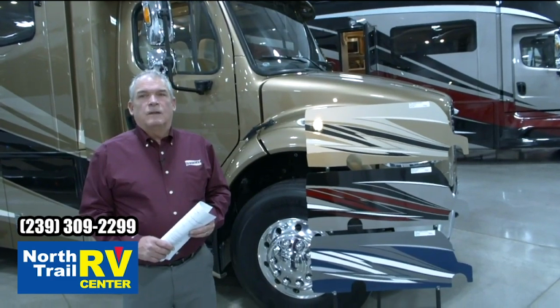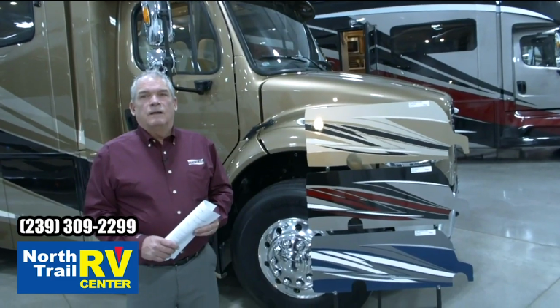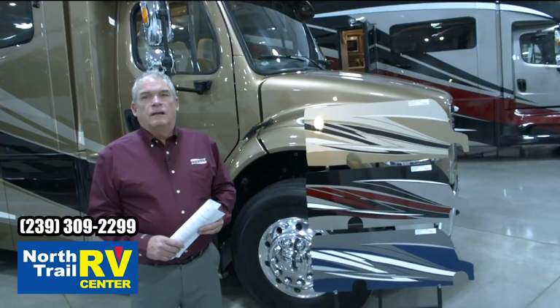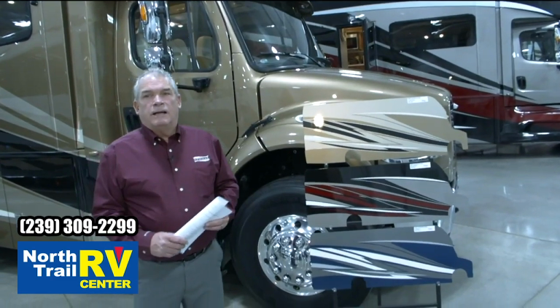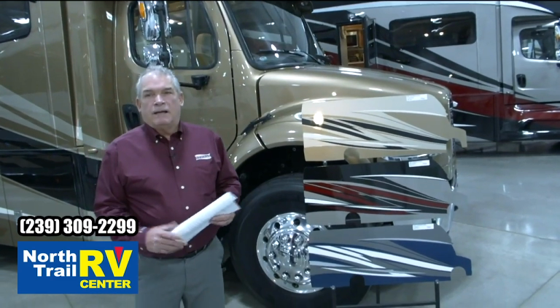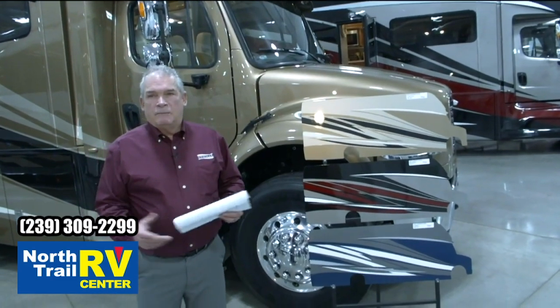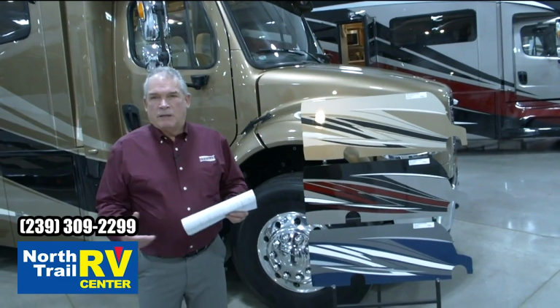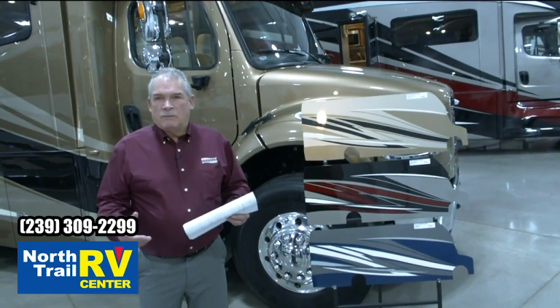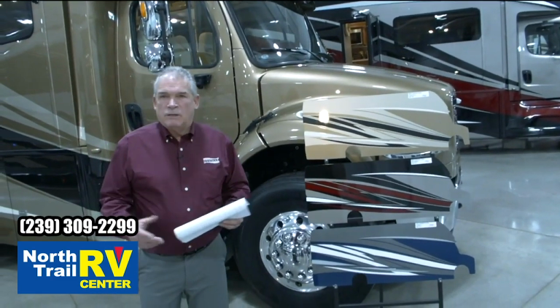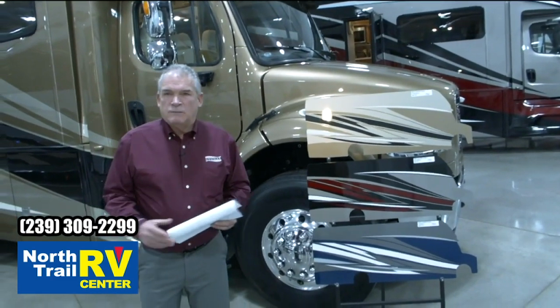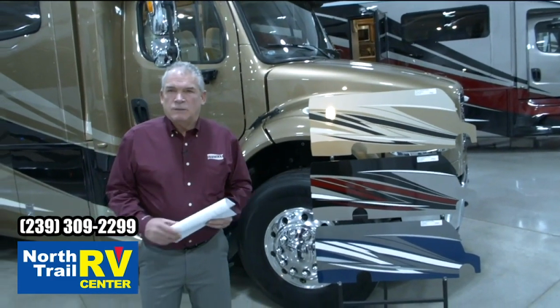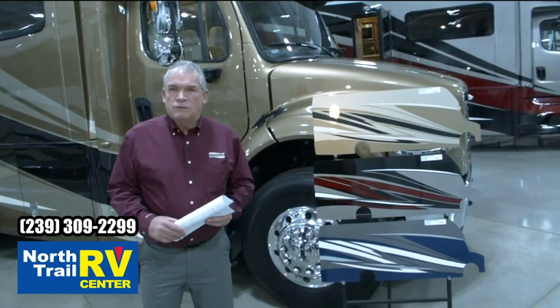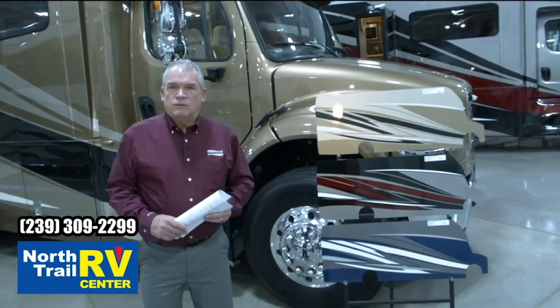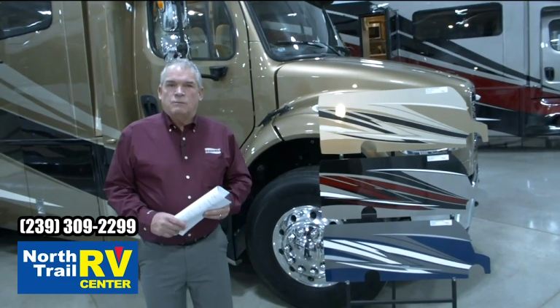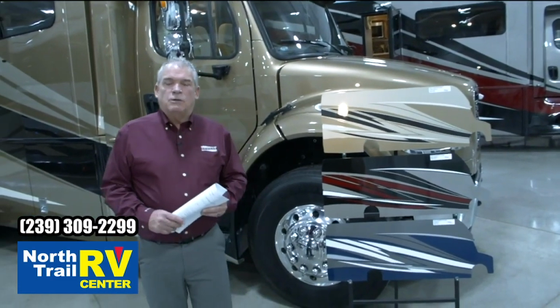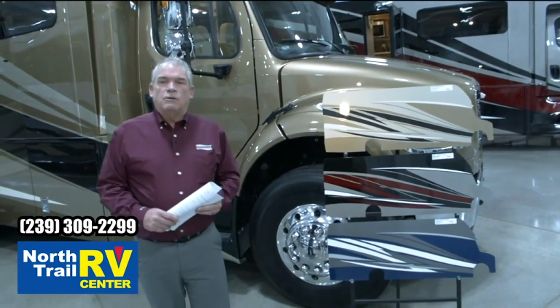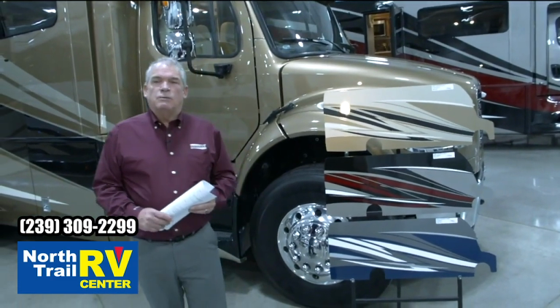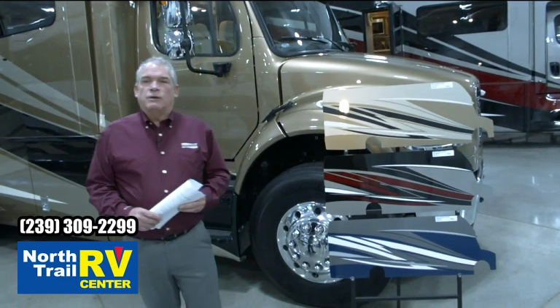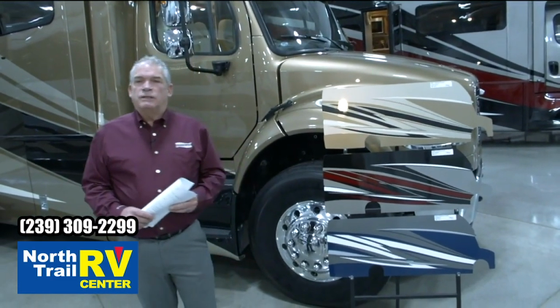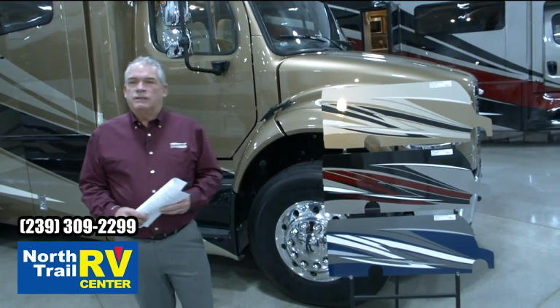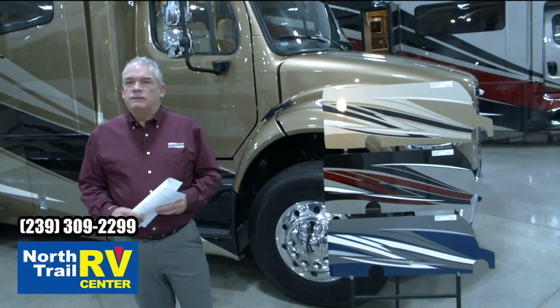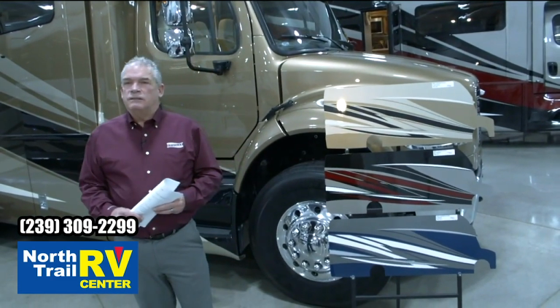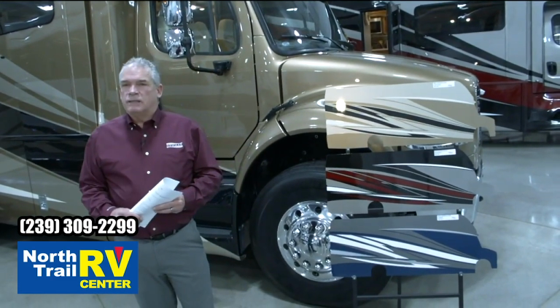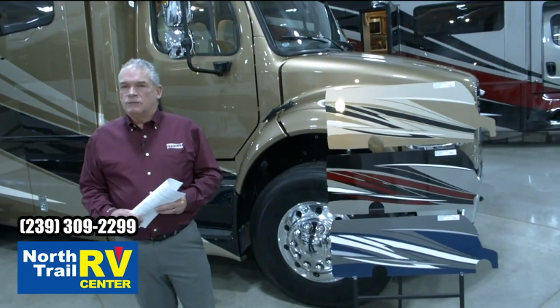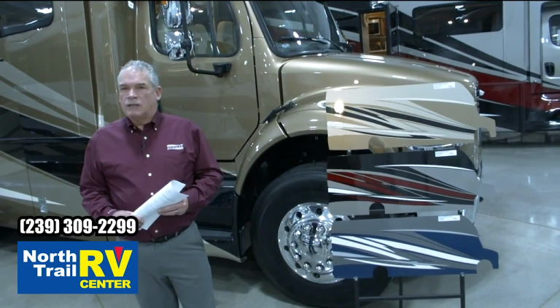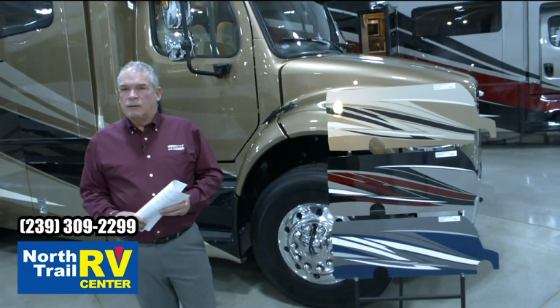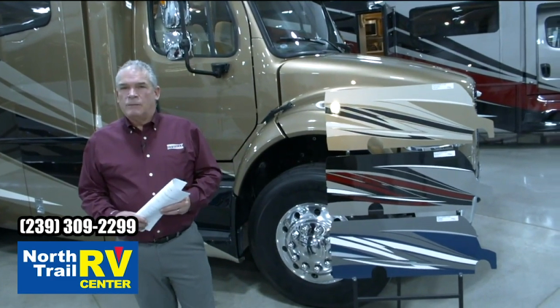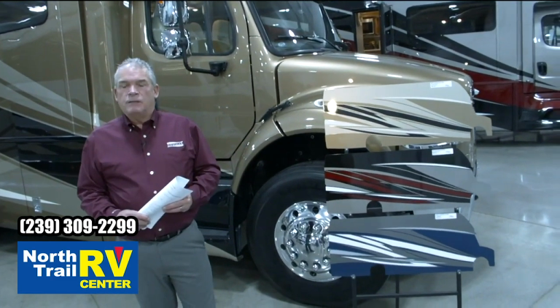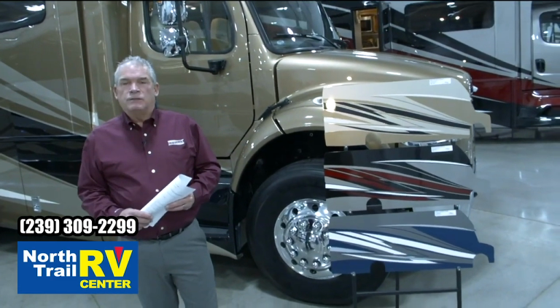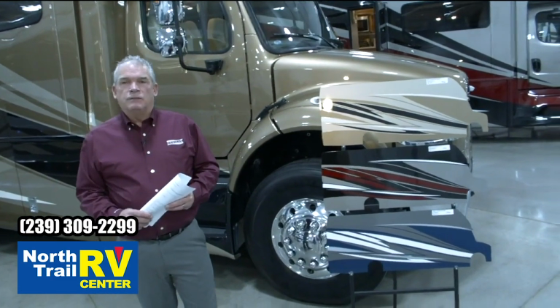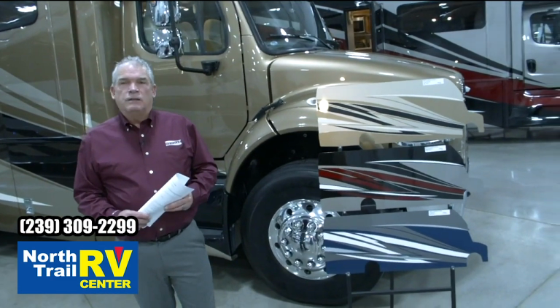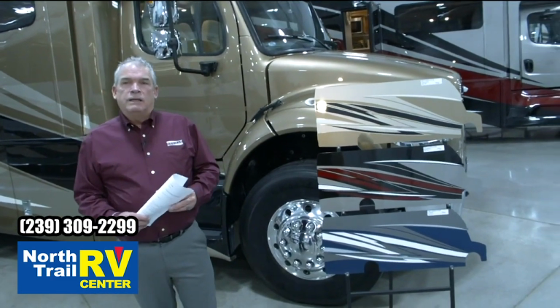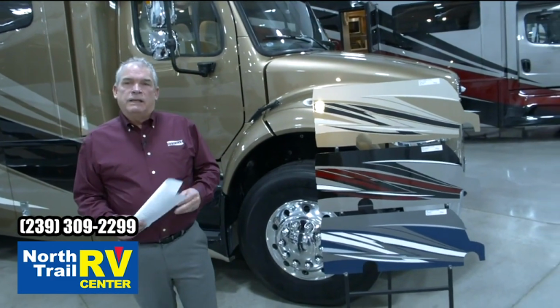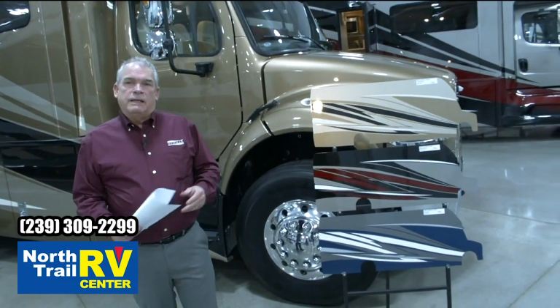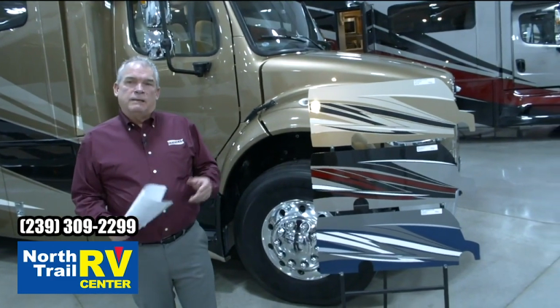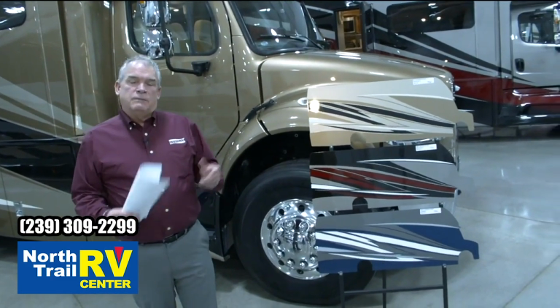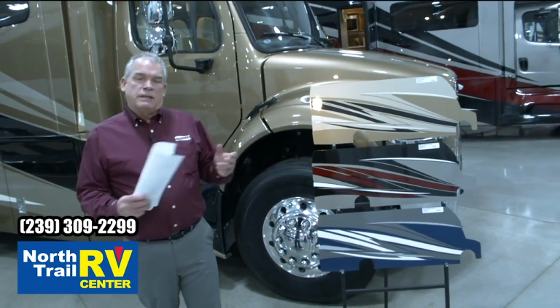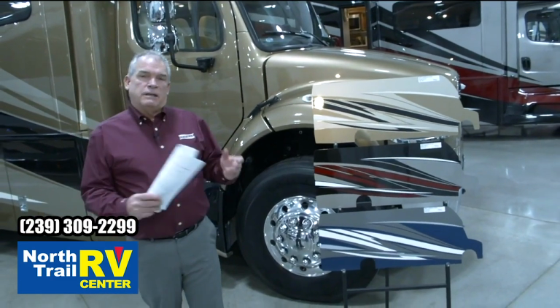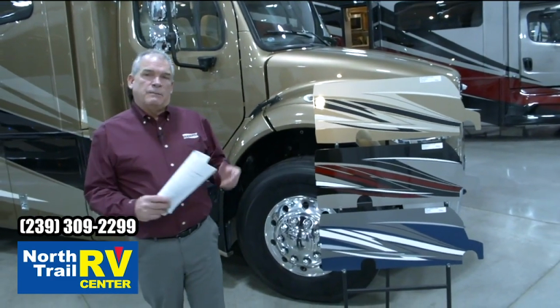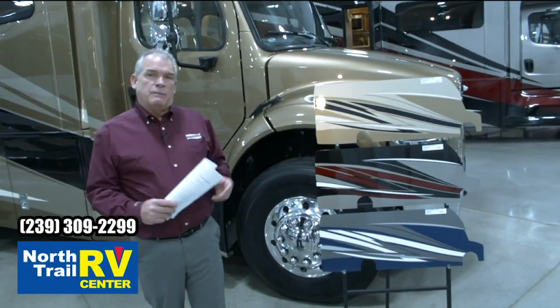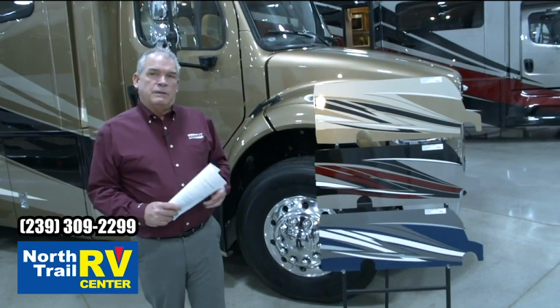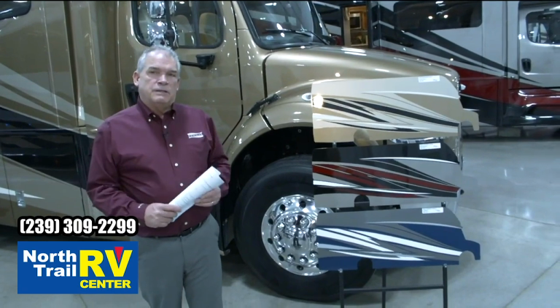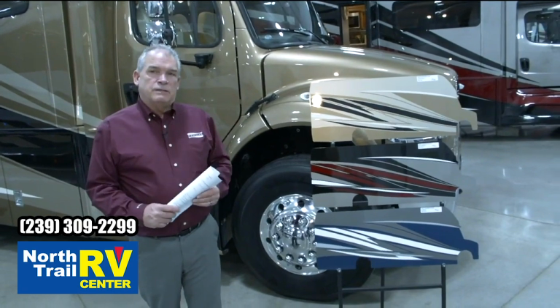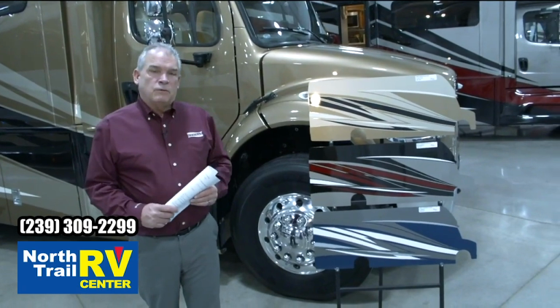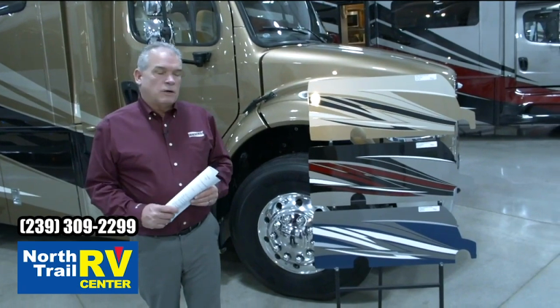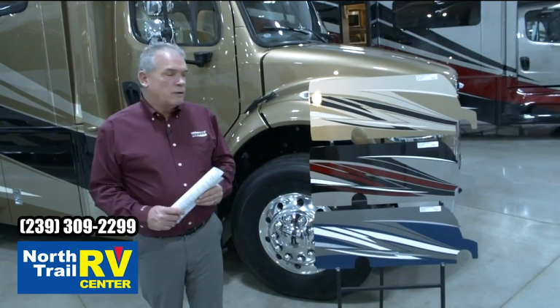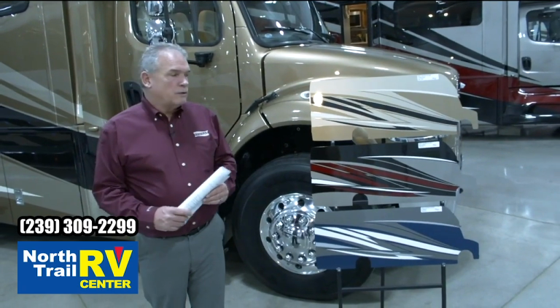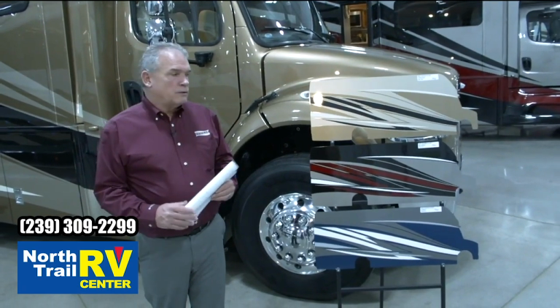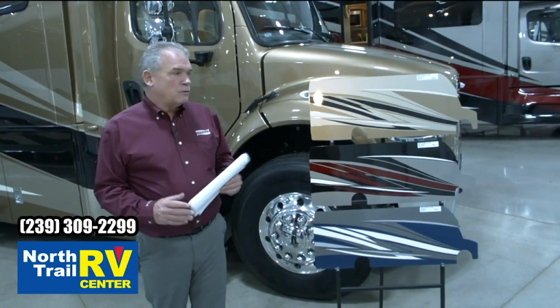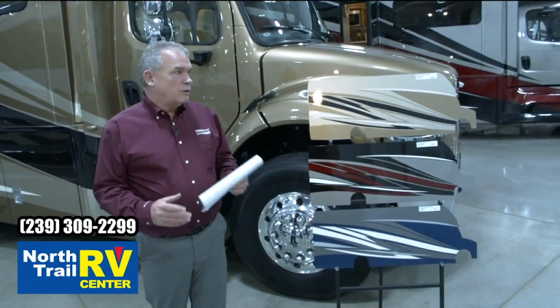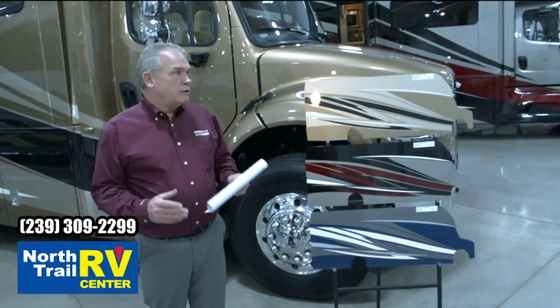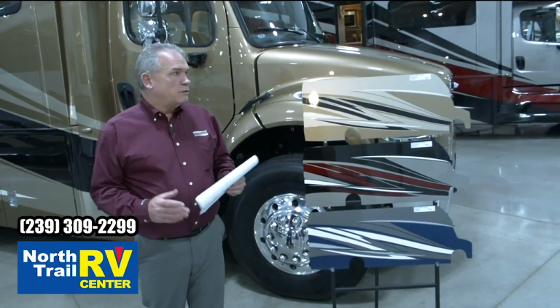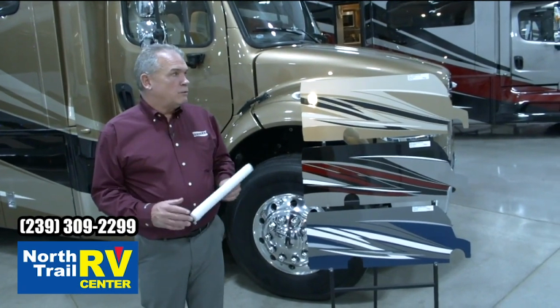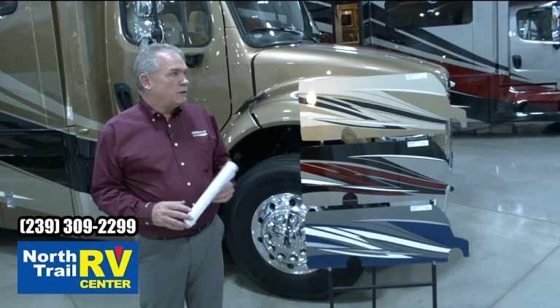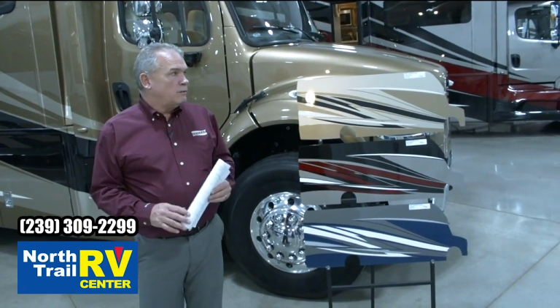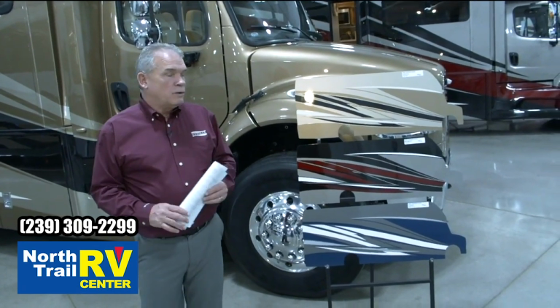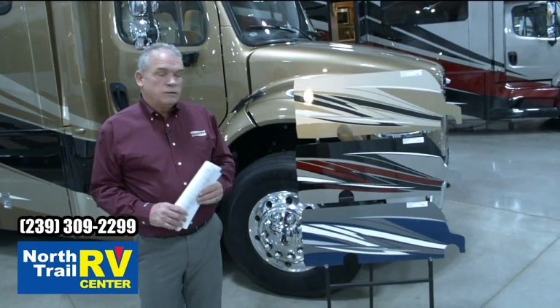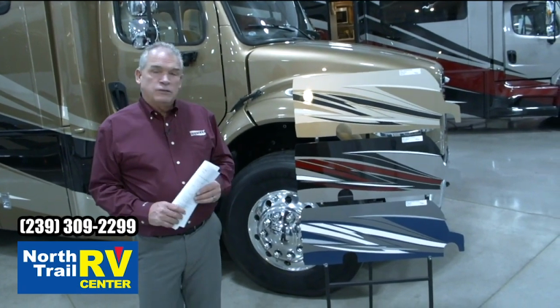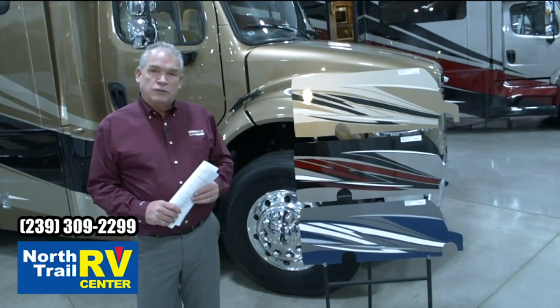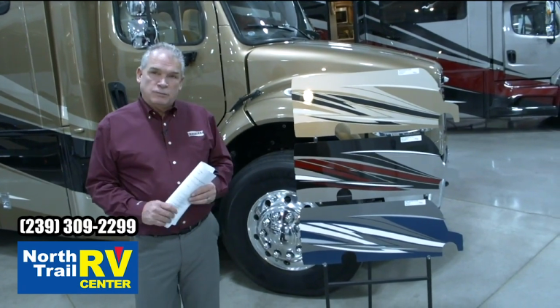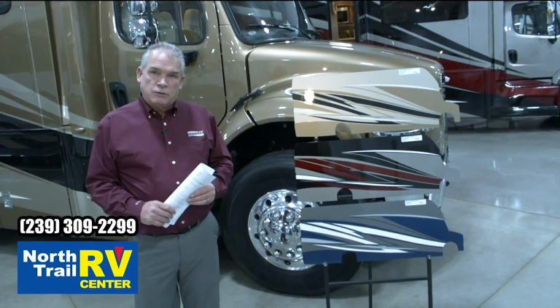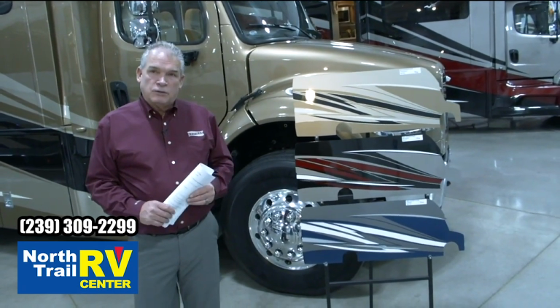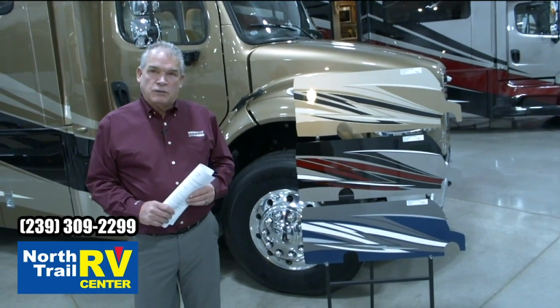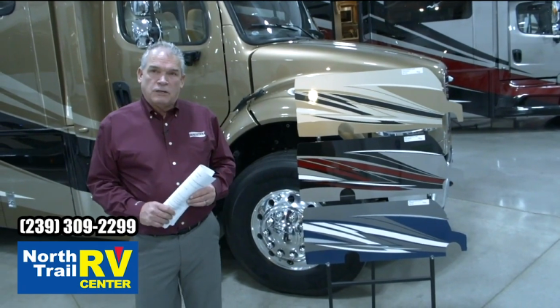Hi, I'm Ken Williamson with Newmark Corporation, sales account manager, and we'll take a couple minutes to walk around the 2021 Superstar.